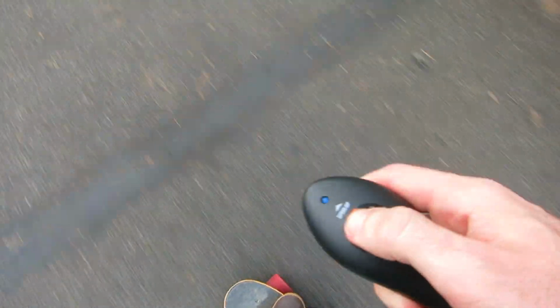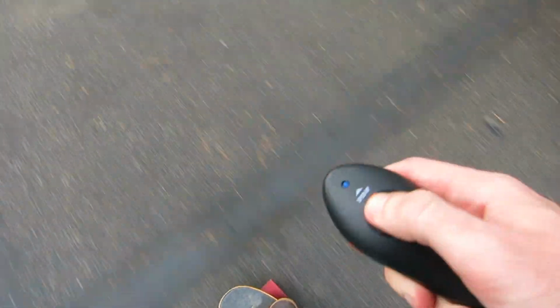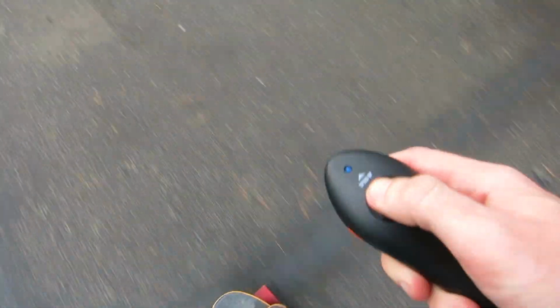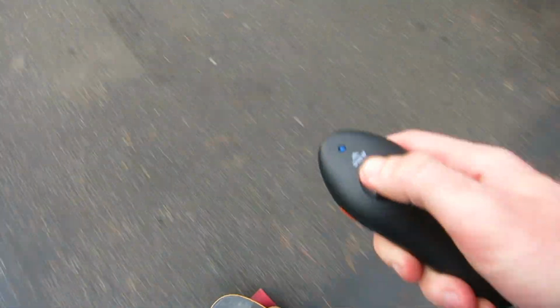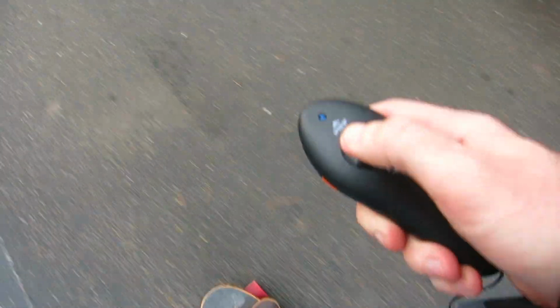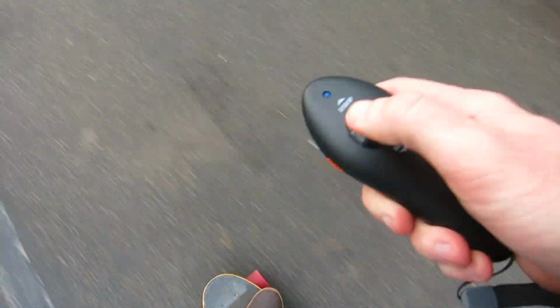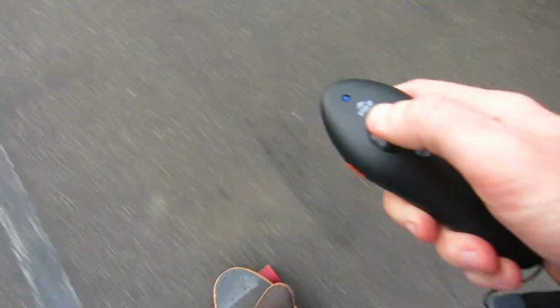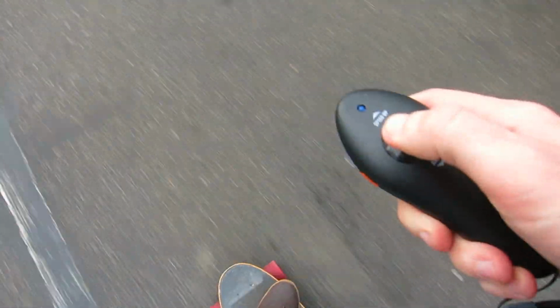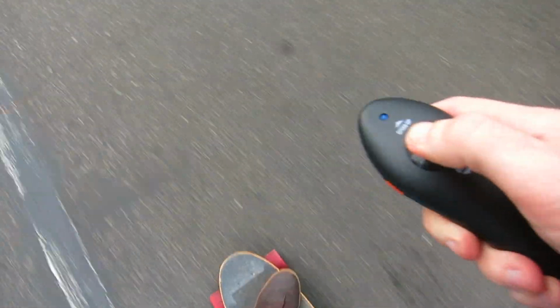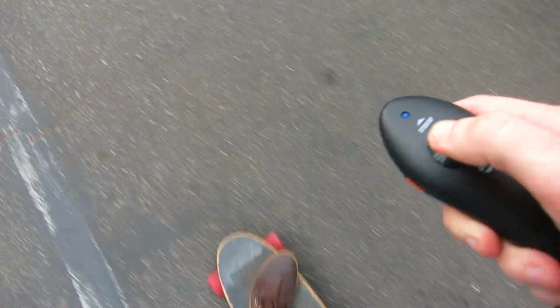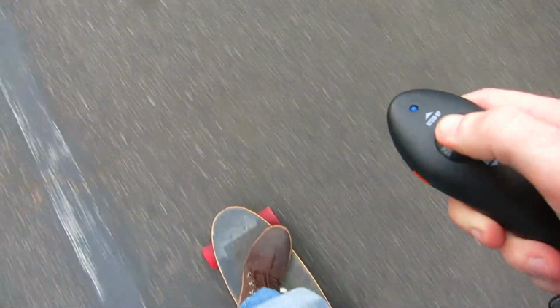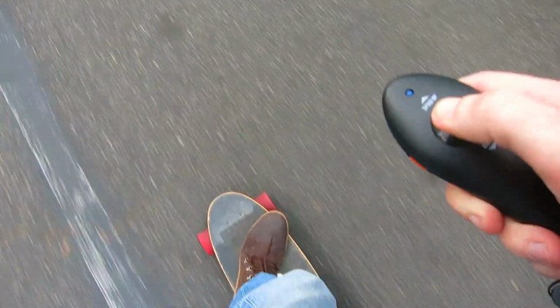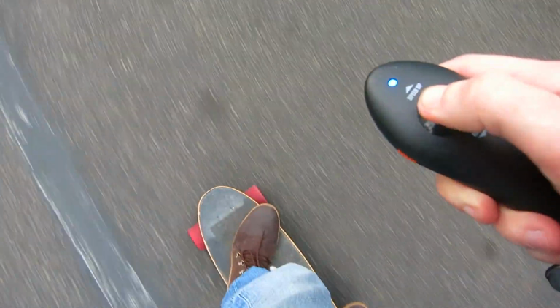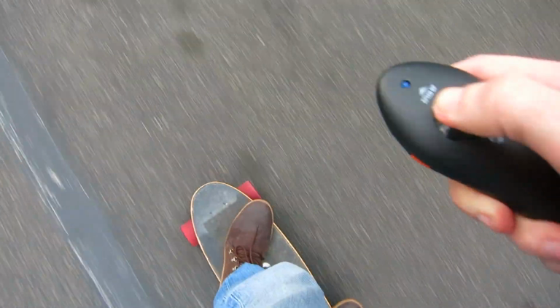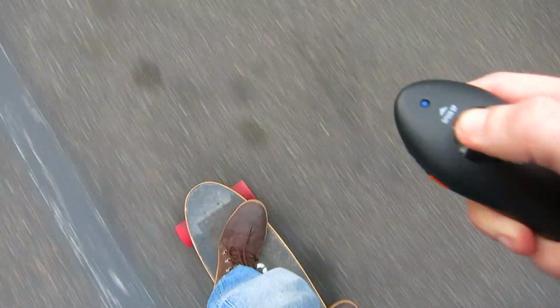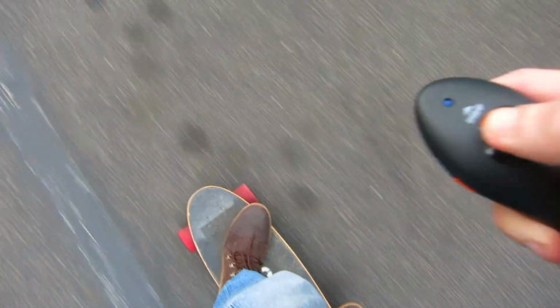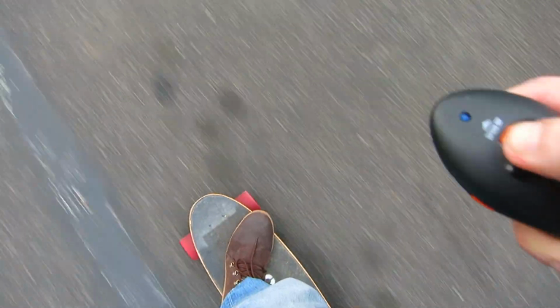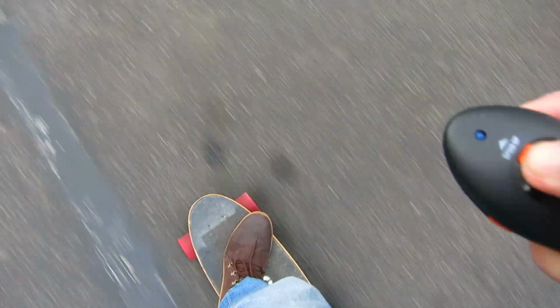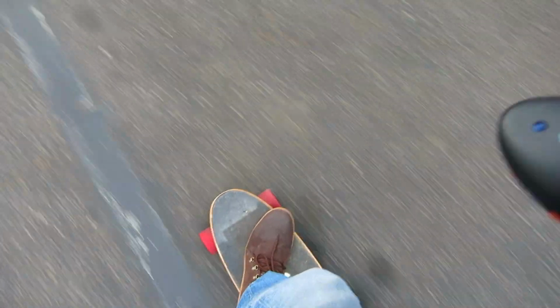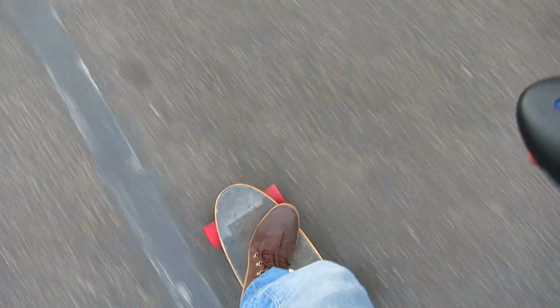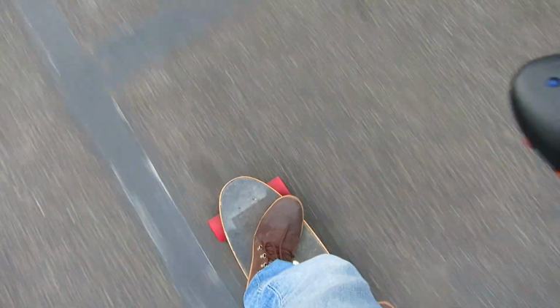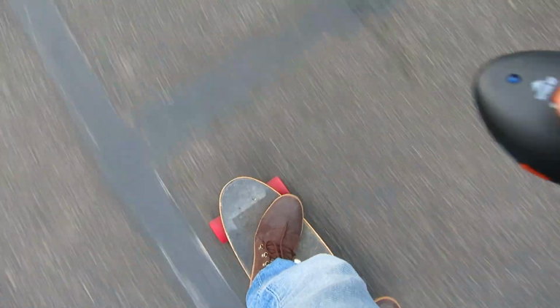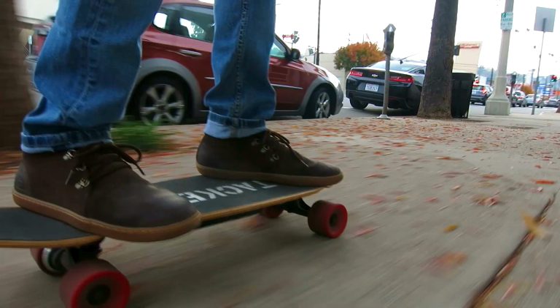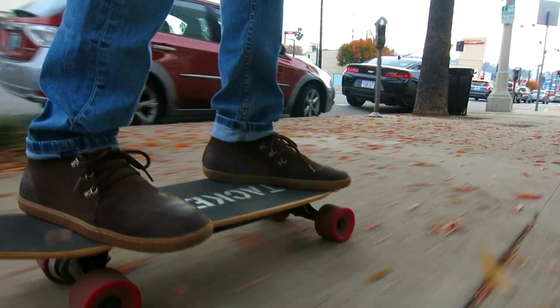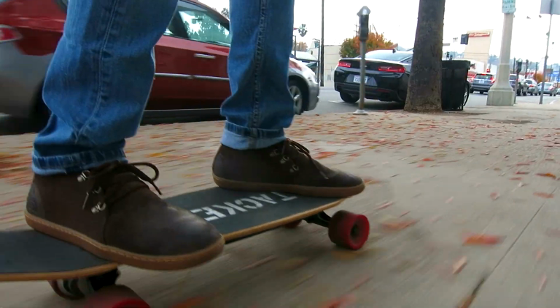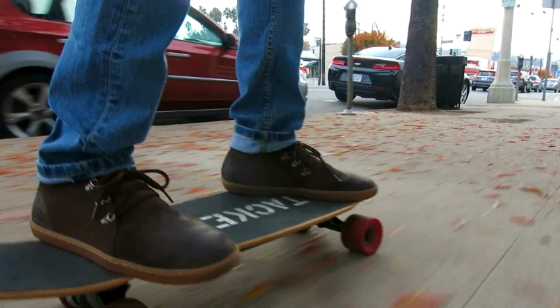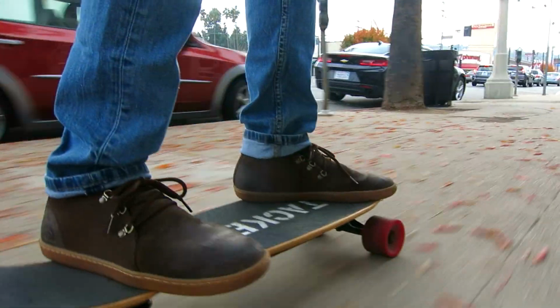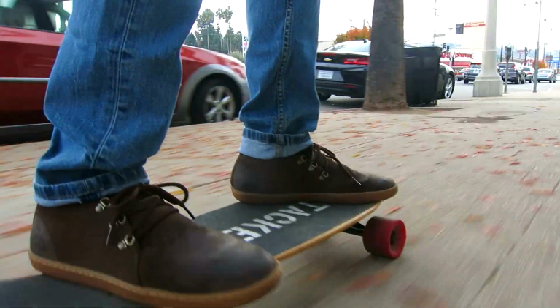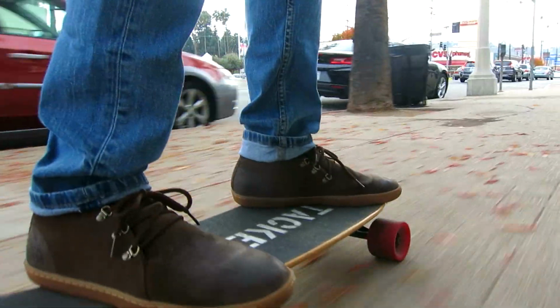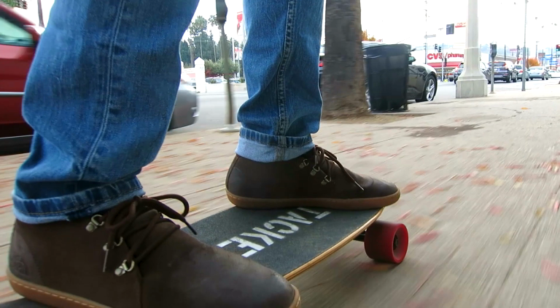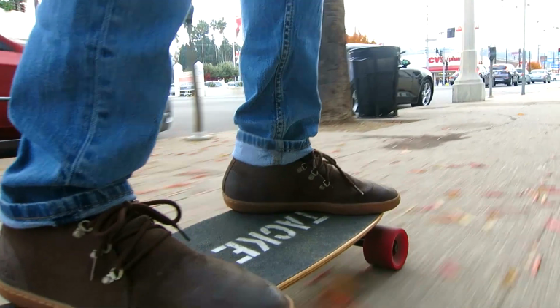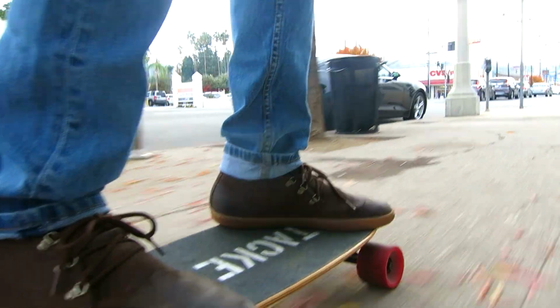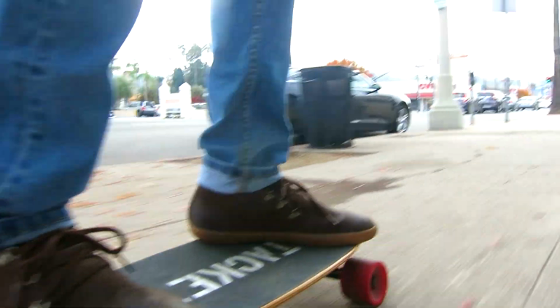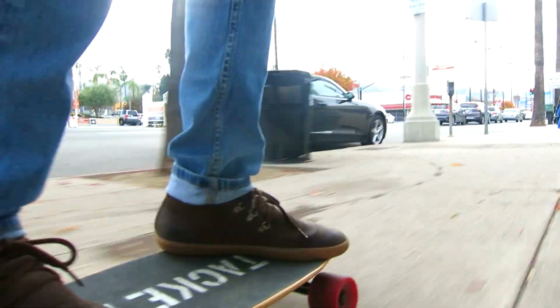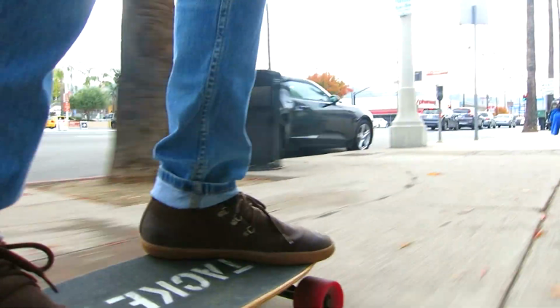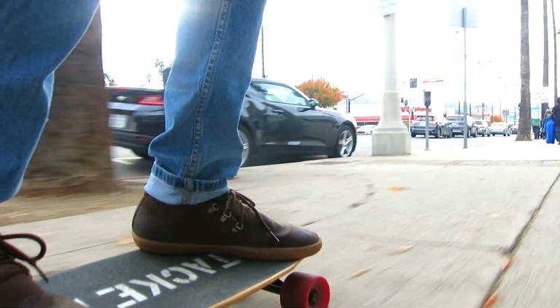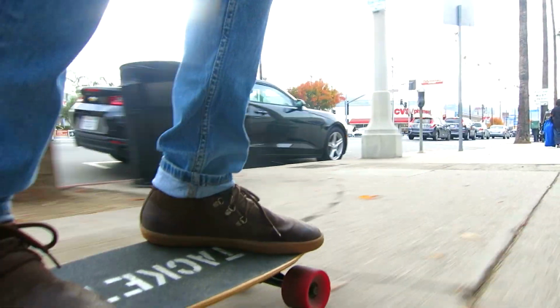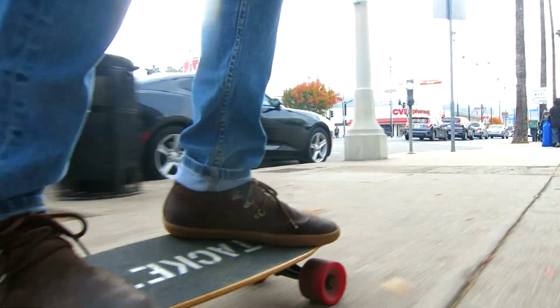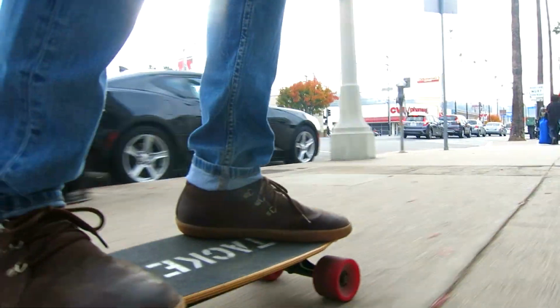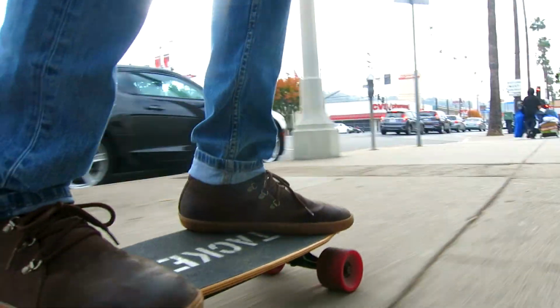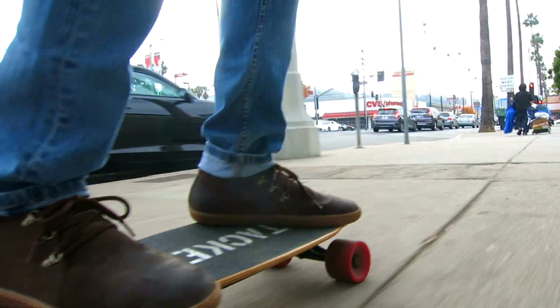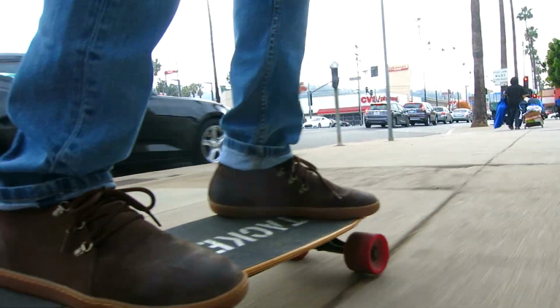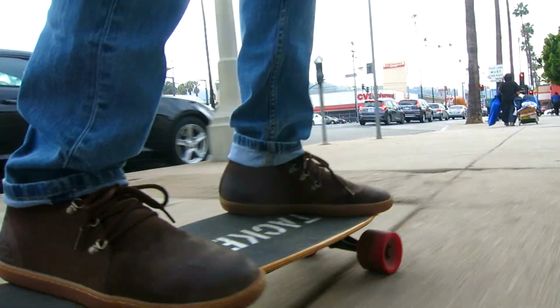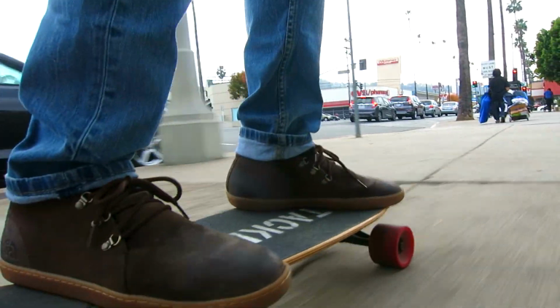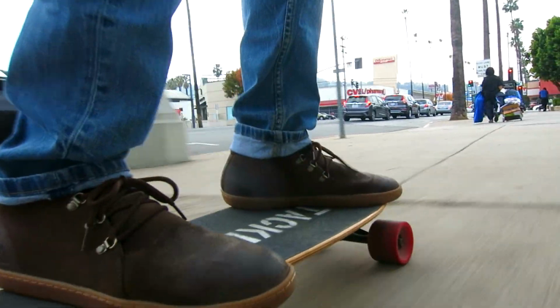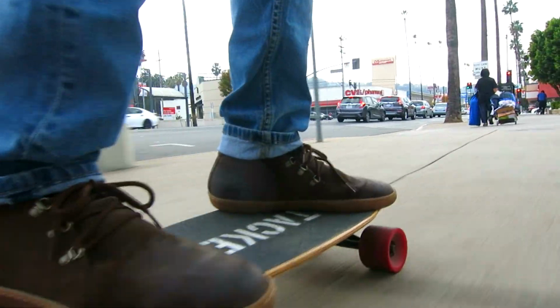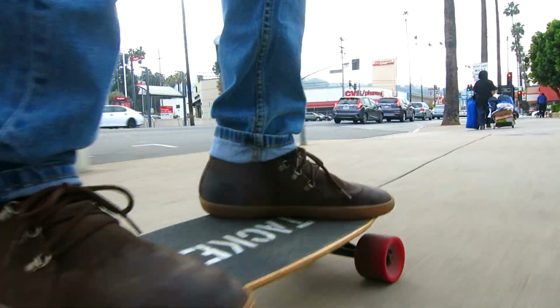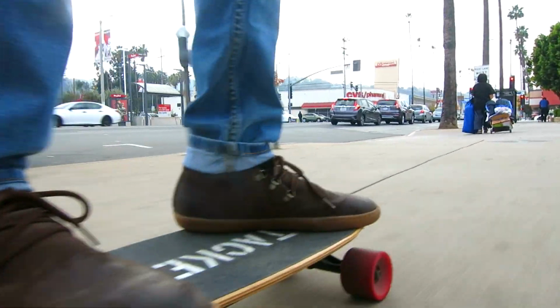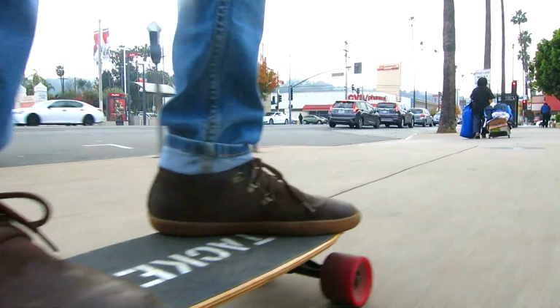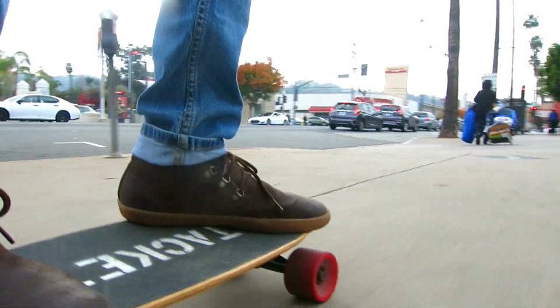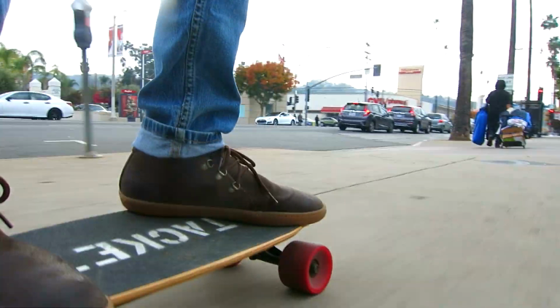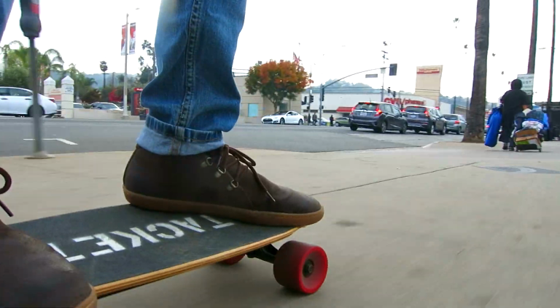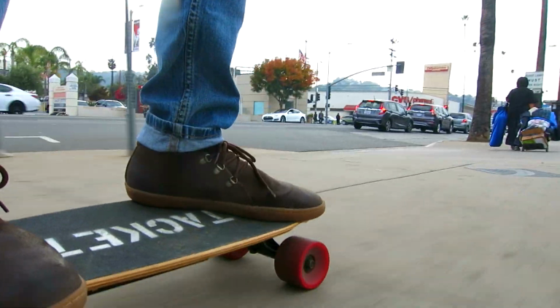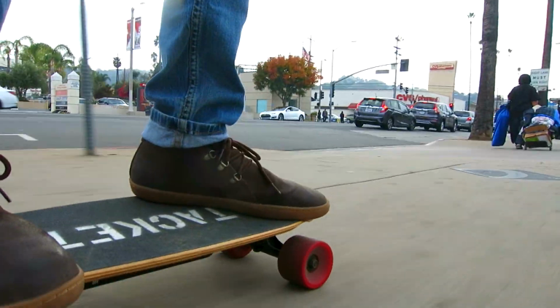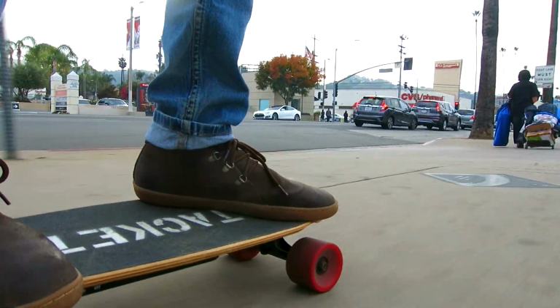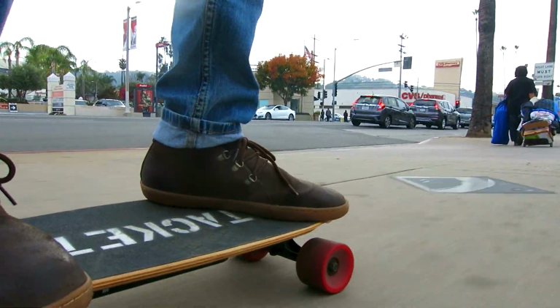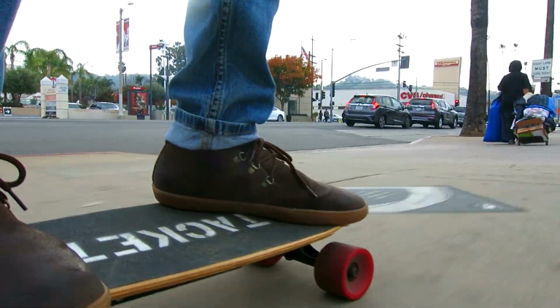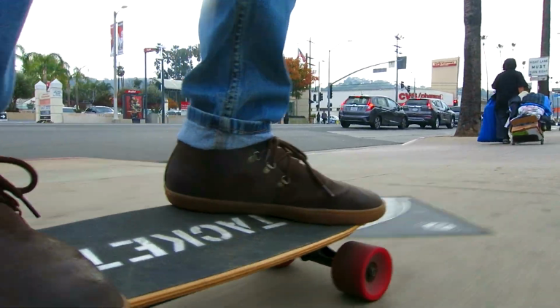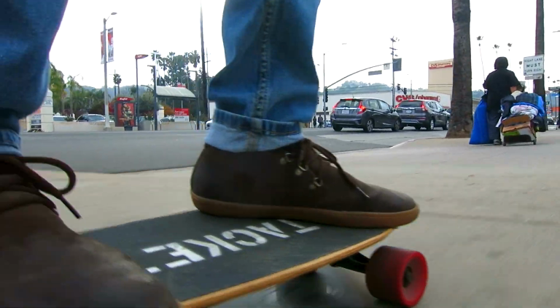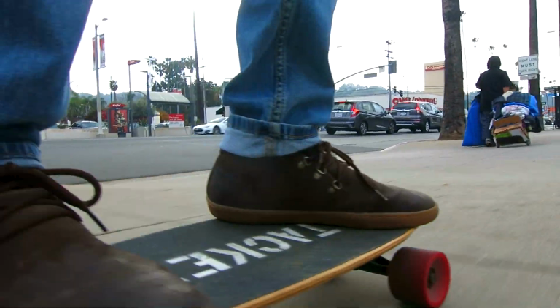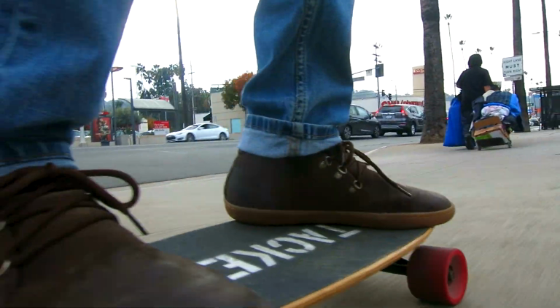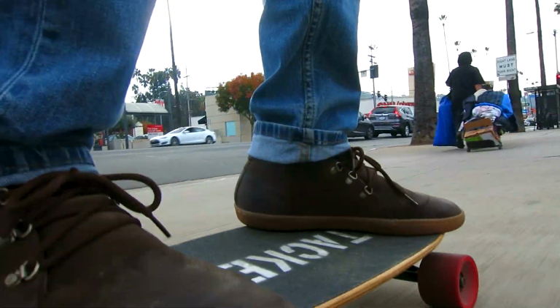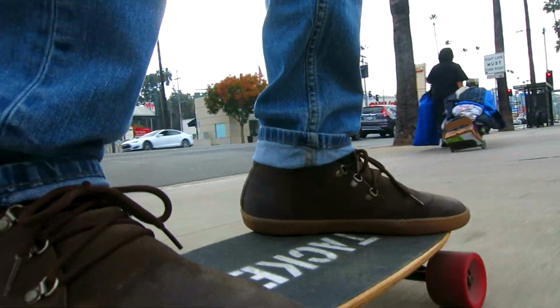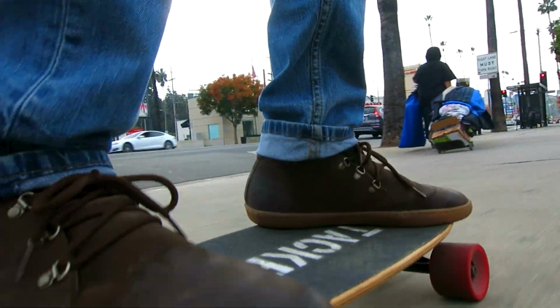Okay, it's not quite a custom skateboard because I didn't build it myself, but check out that custom paint job. That's my name on there if you didn't know.